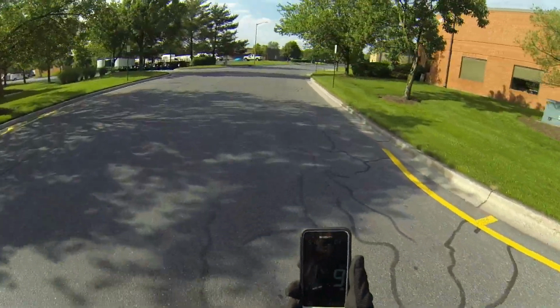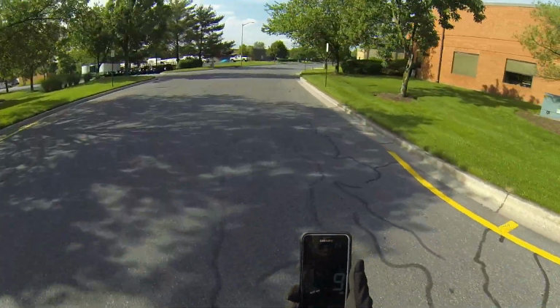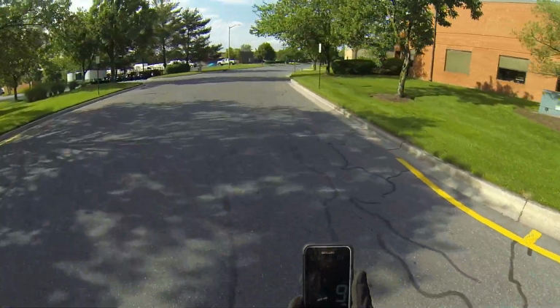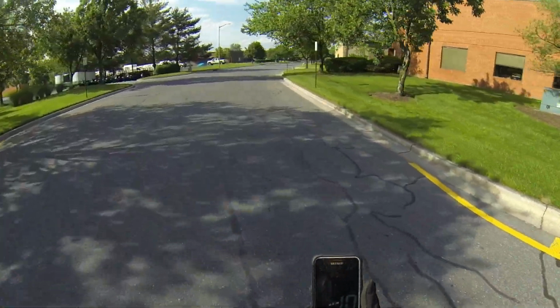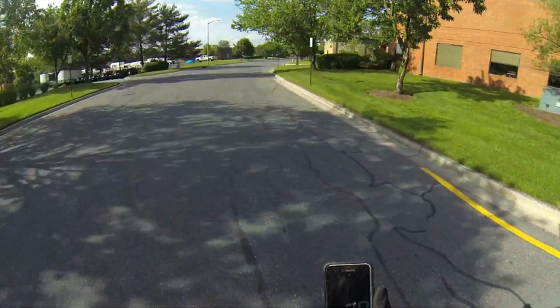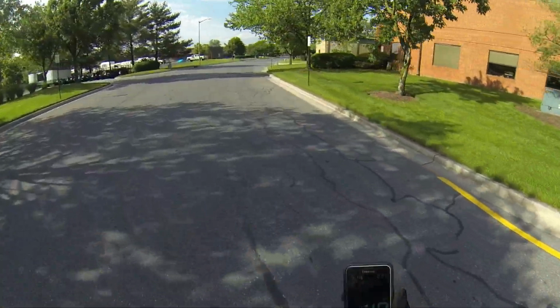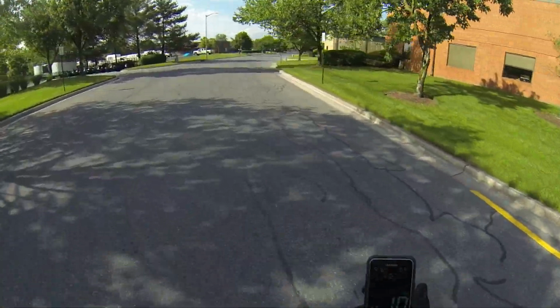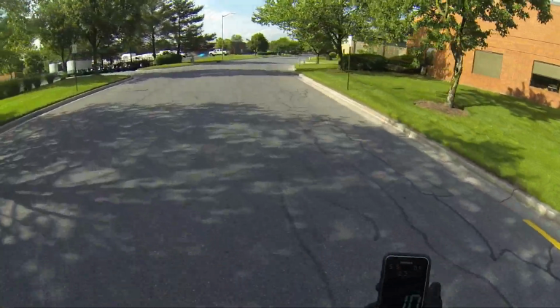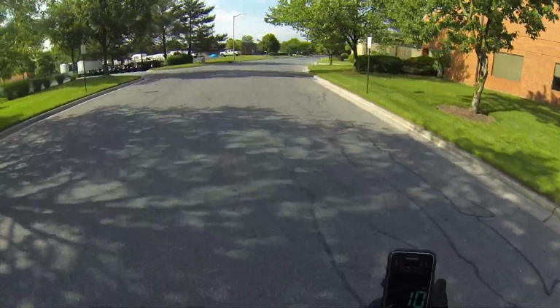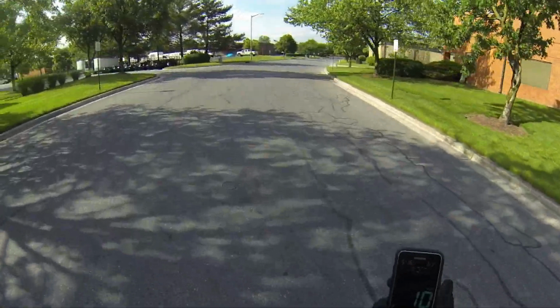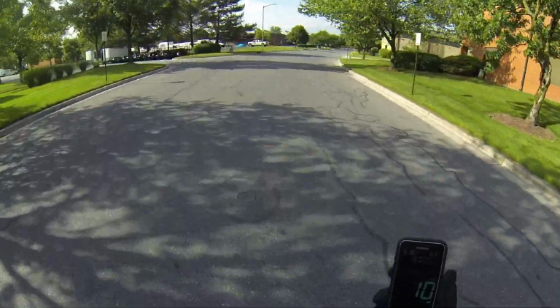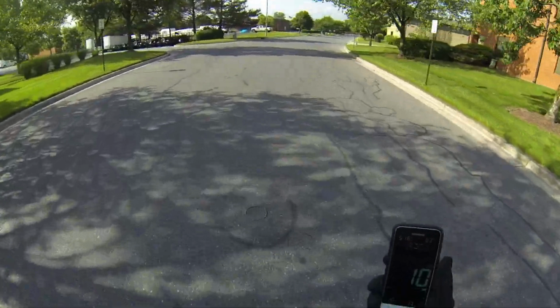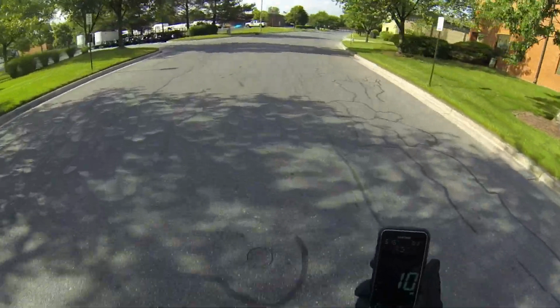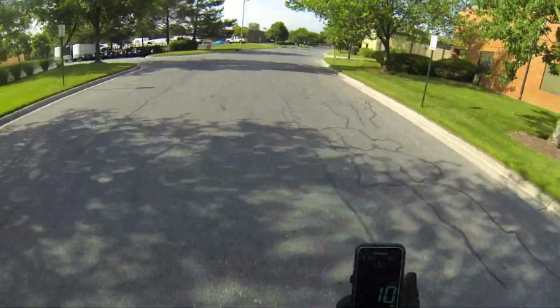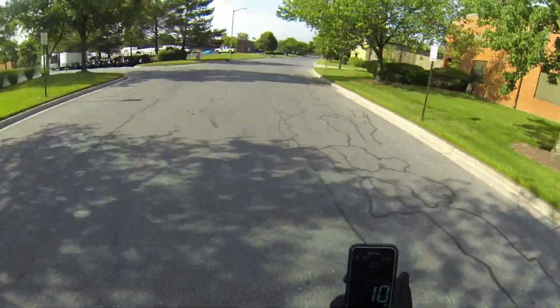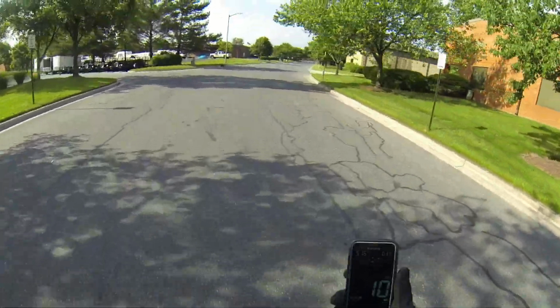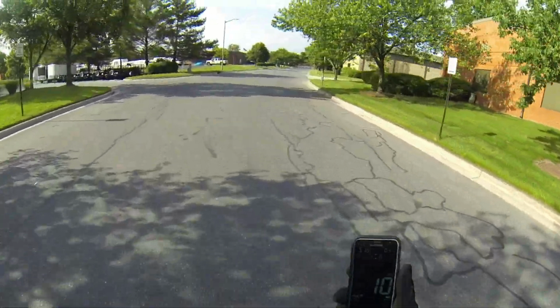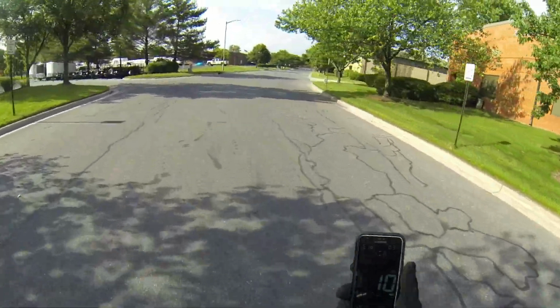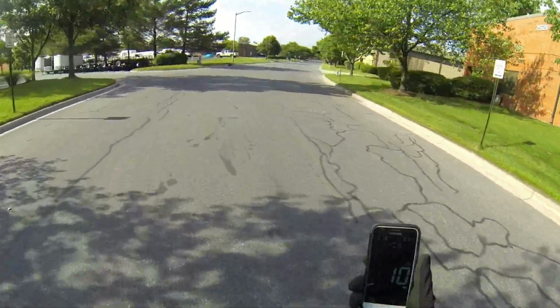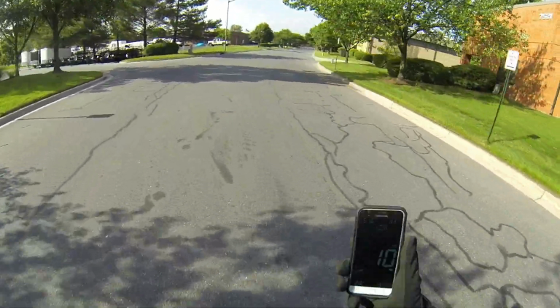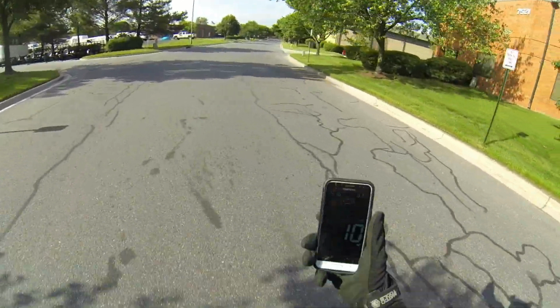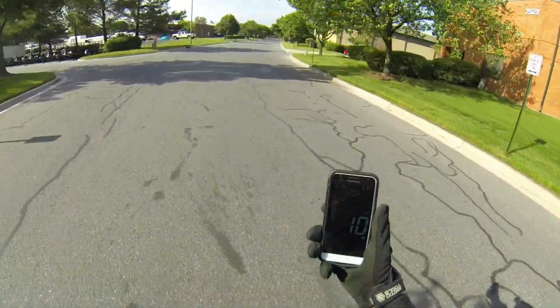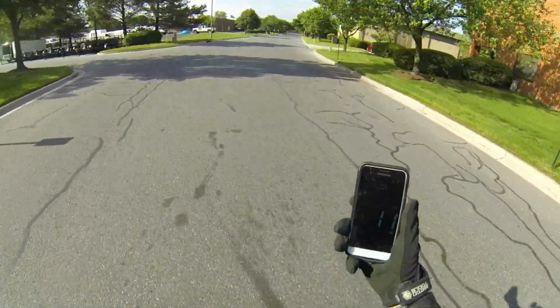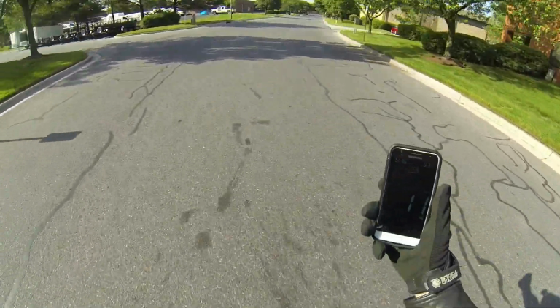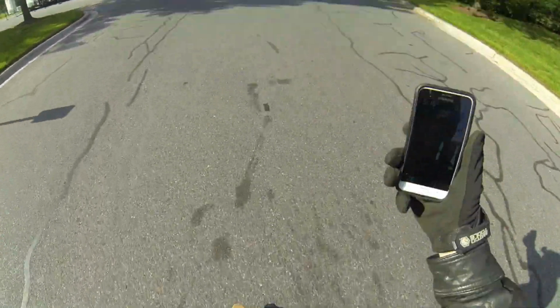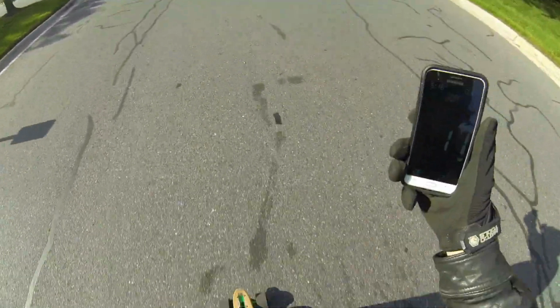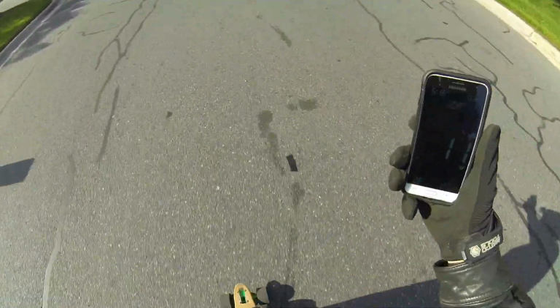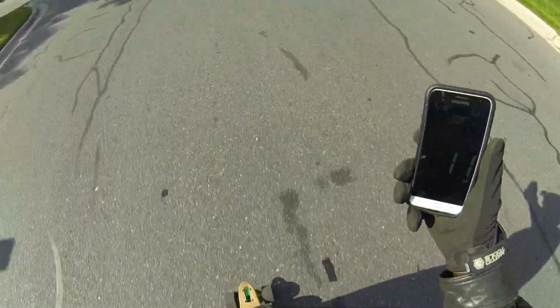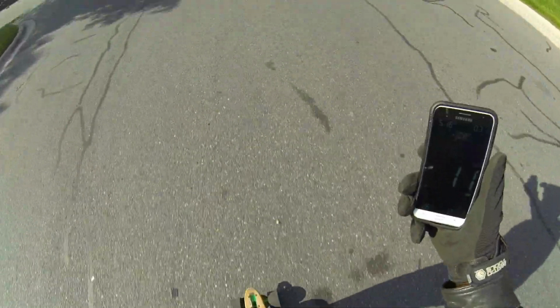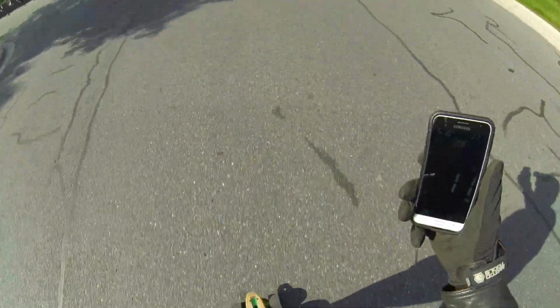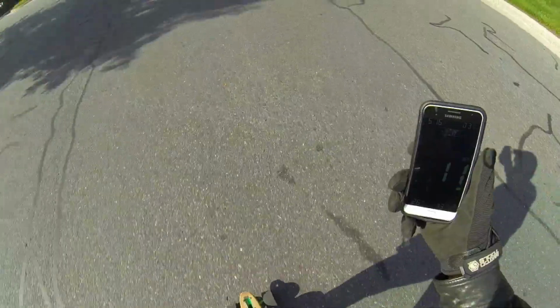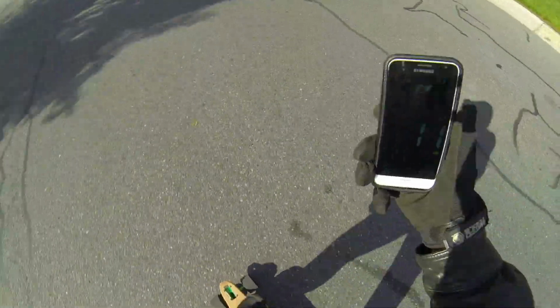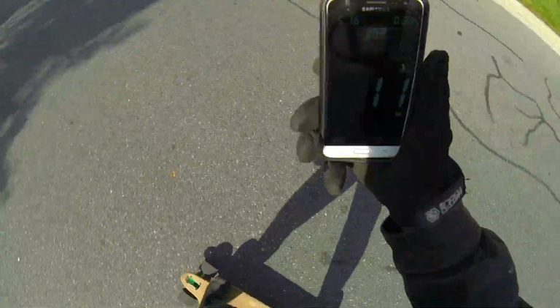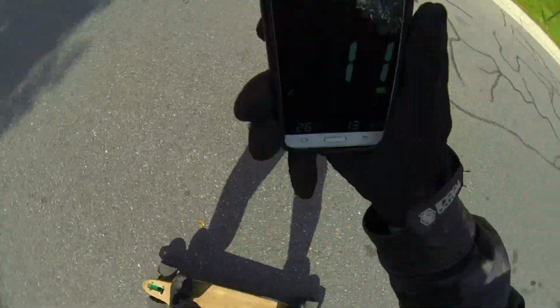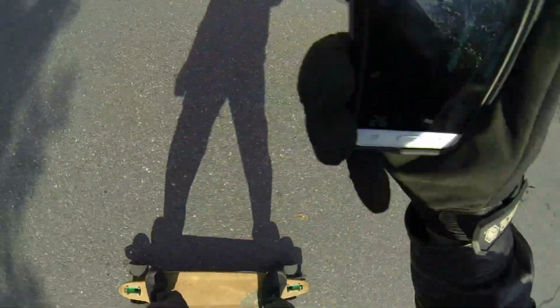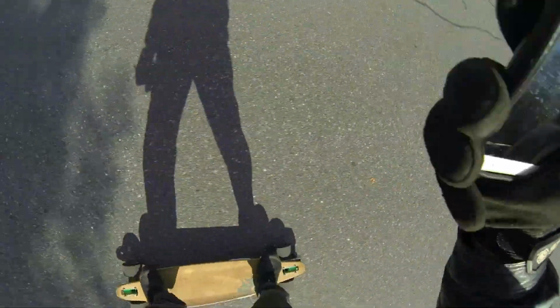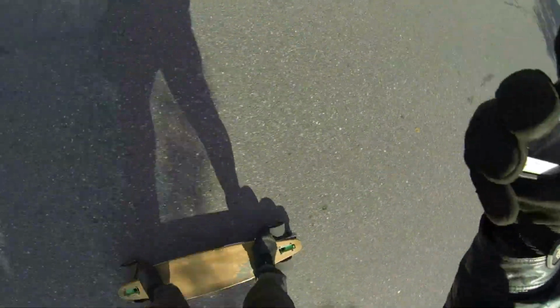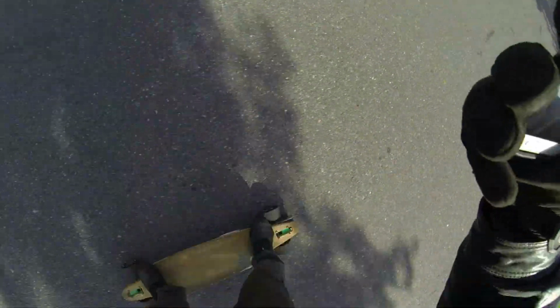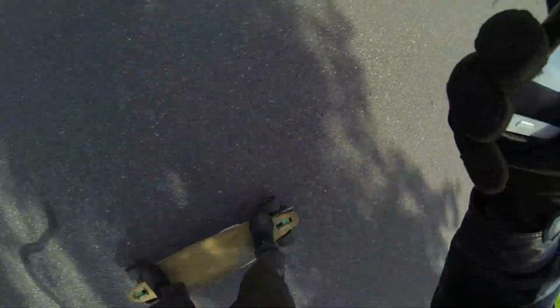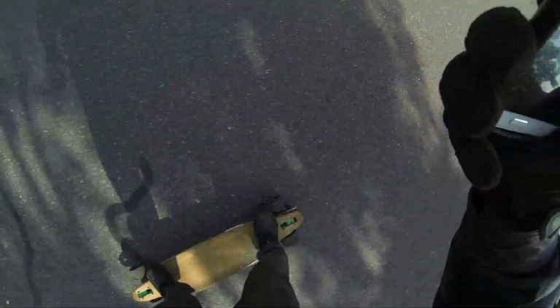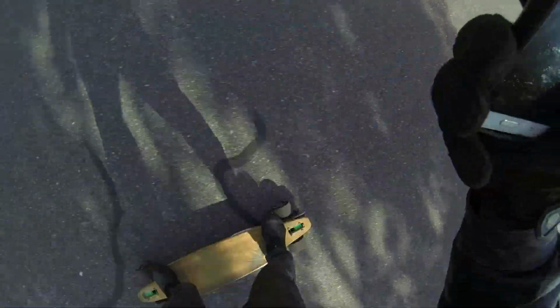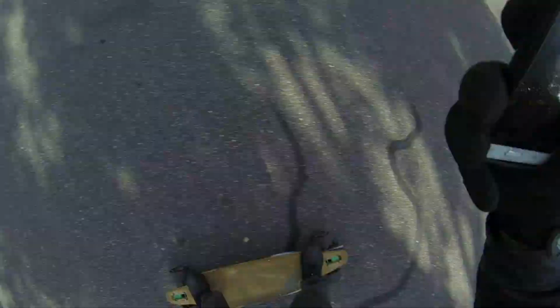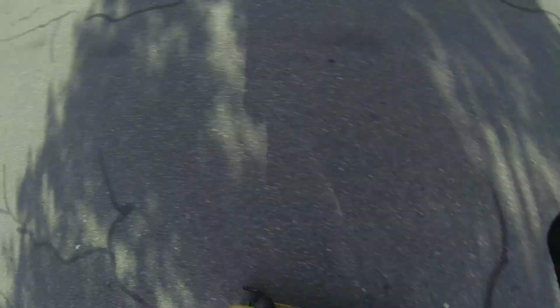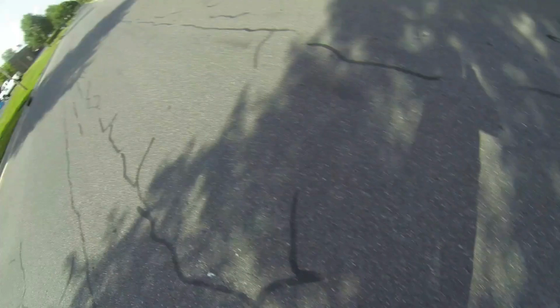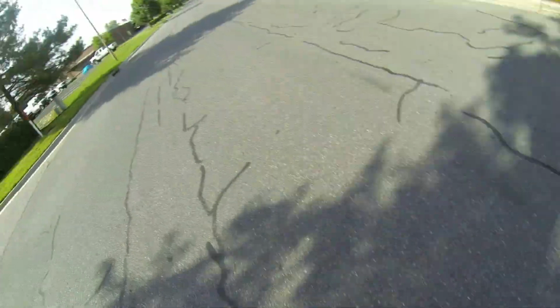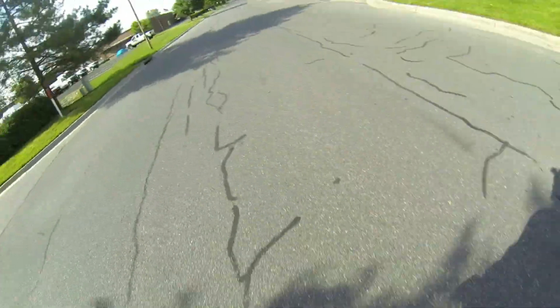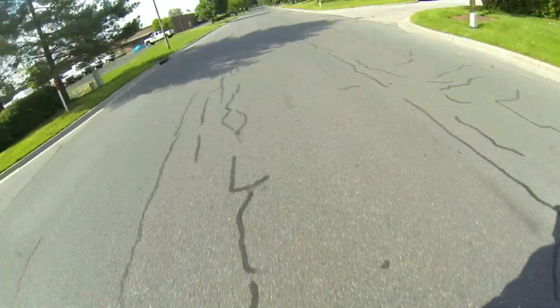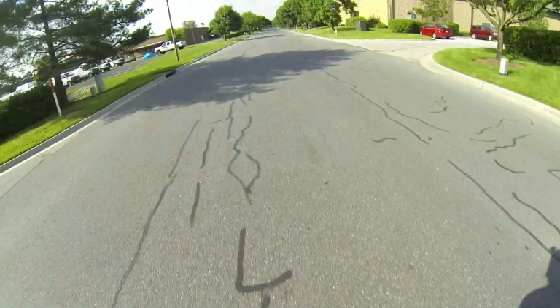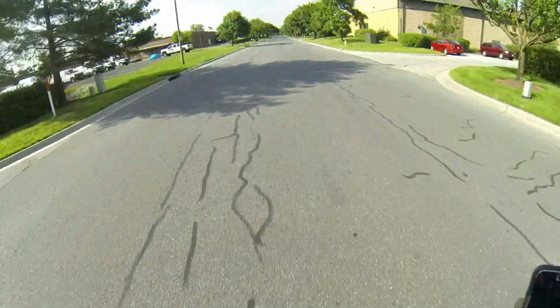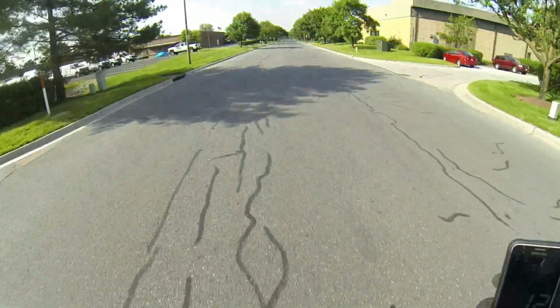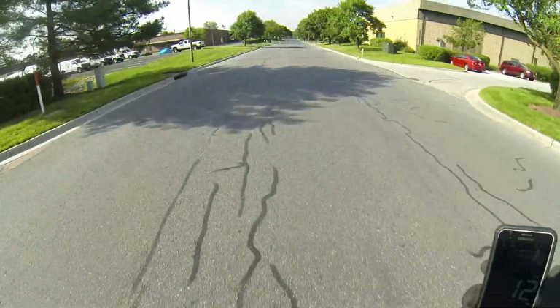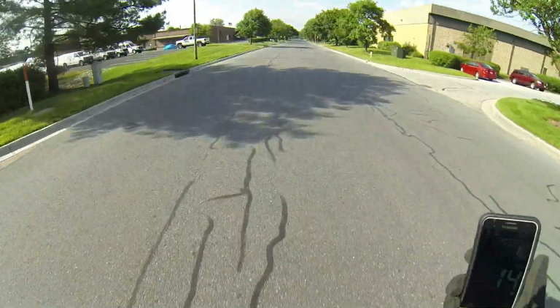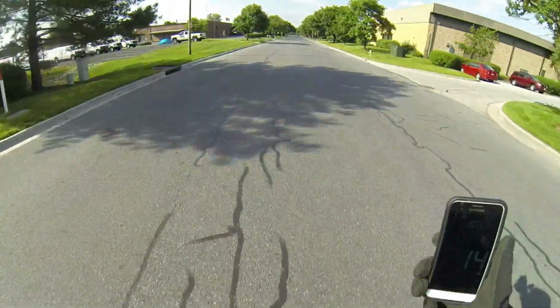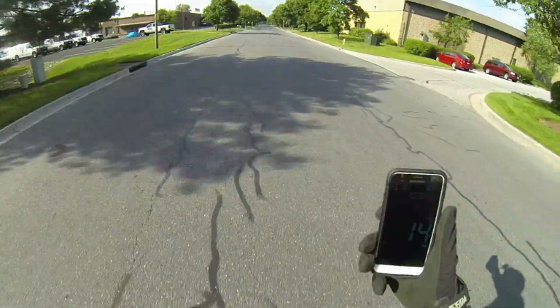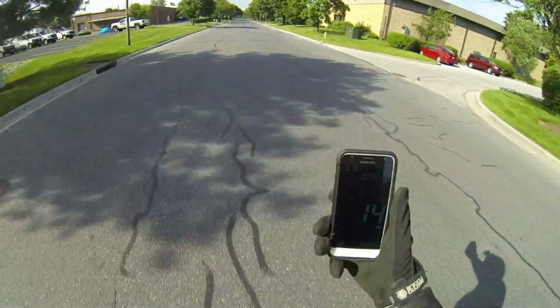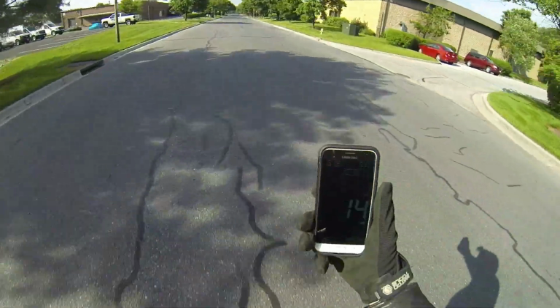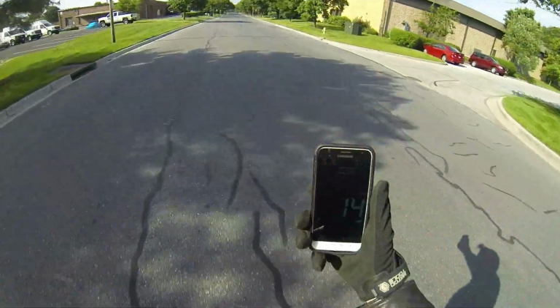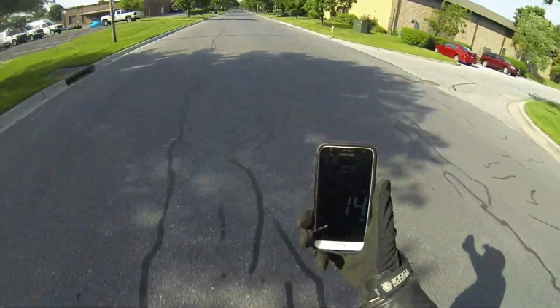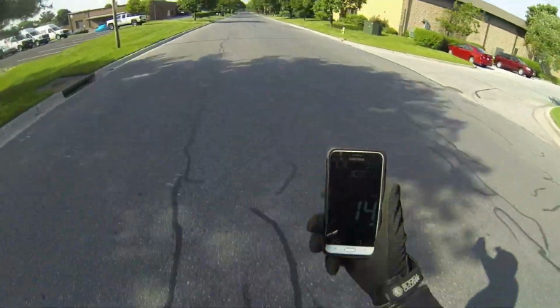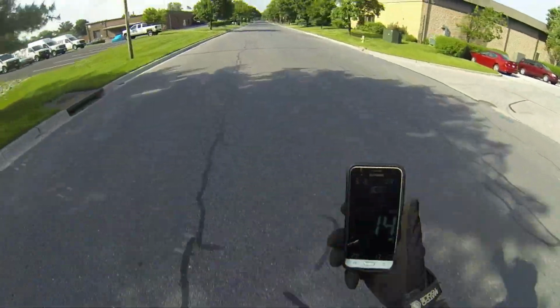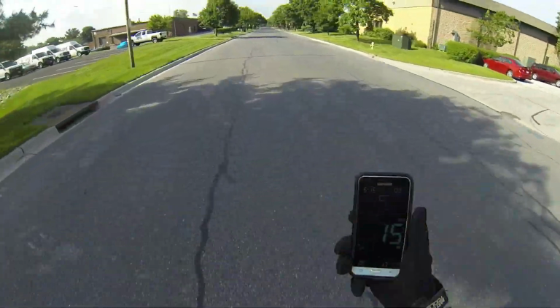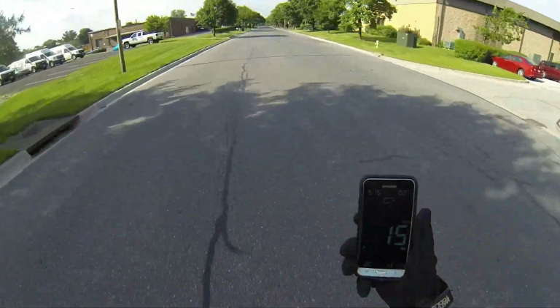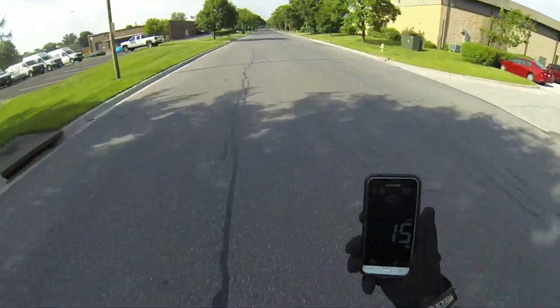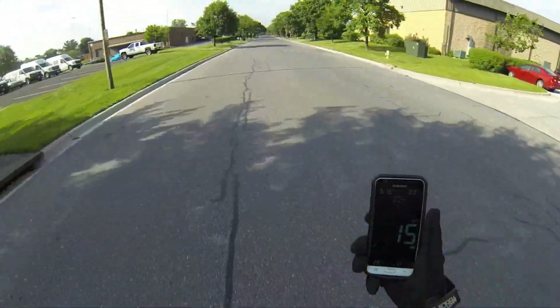Alright, that was 26 mph — see if we can go 10 faster. Looks like my motor setup's working good.